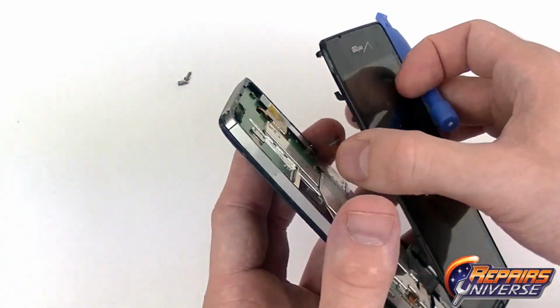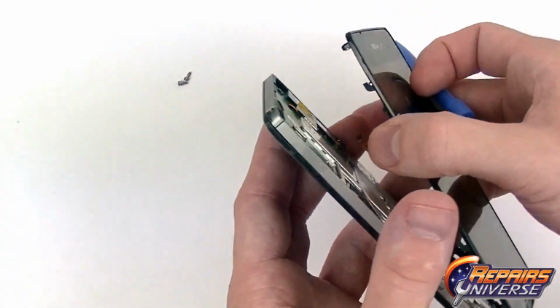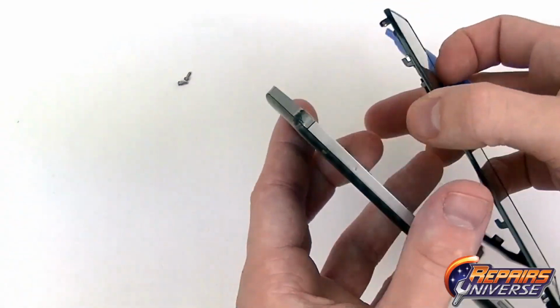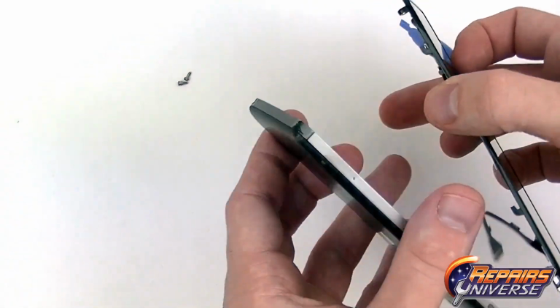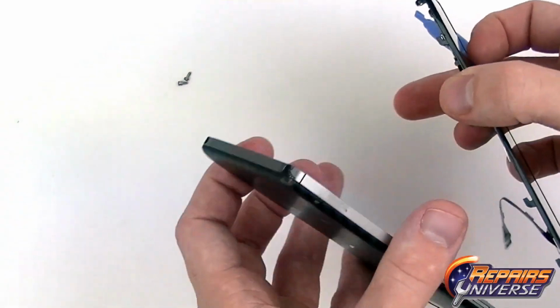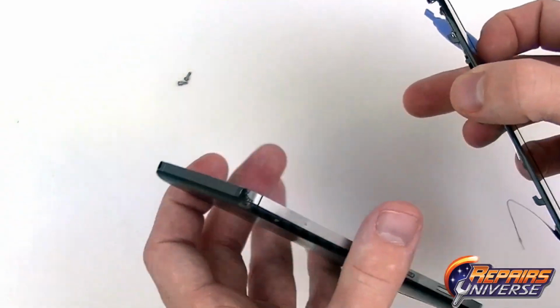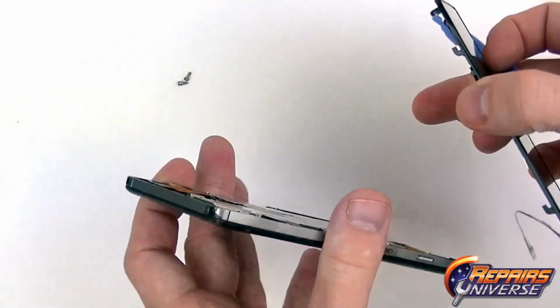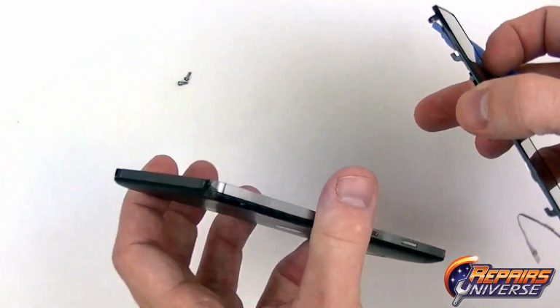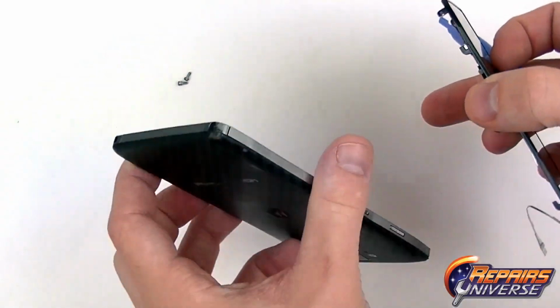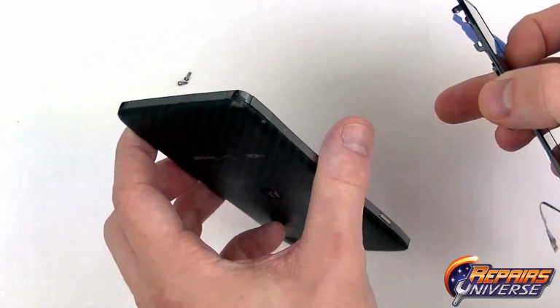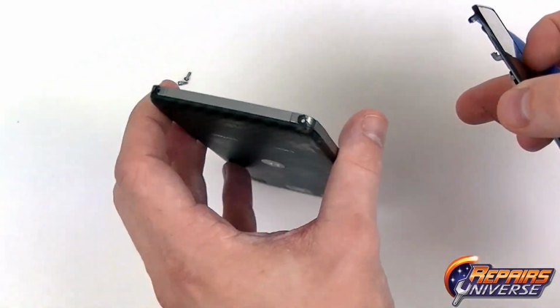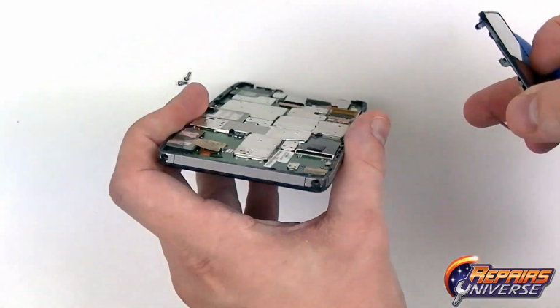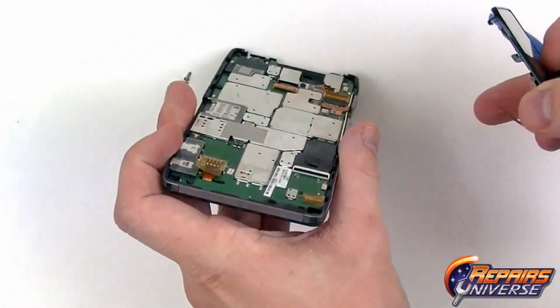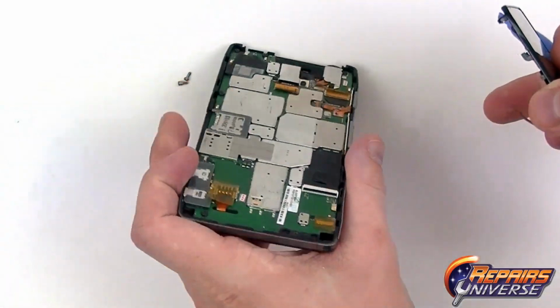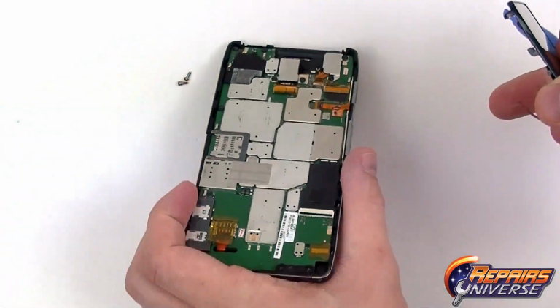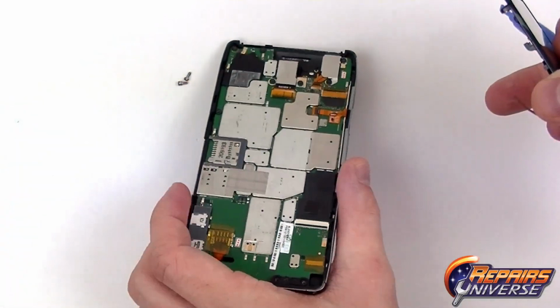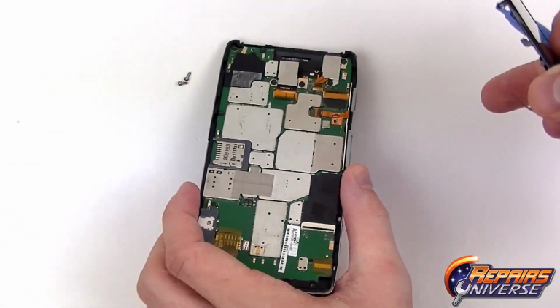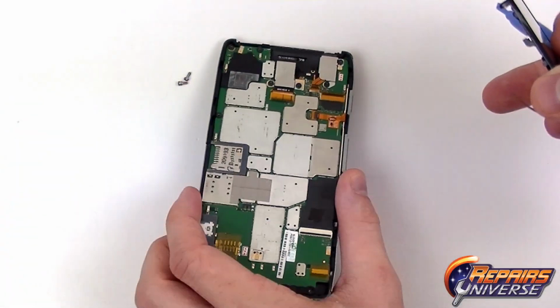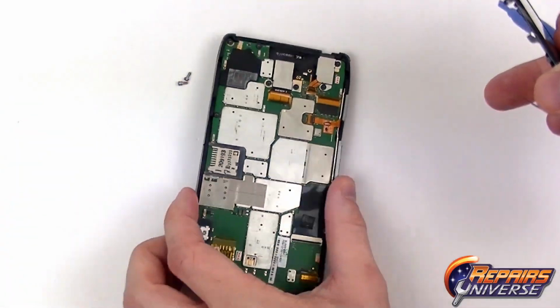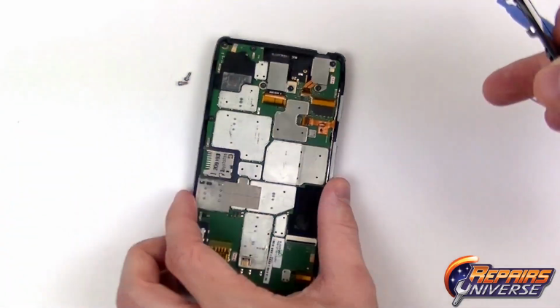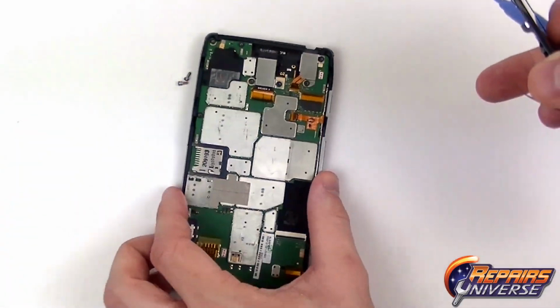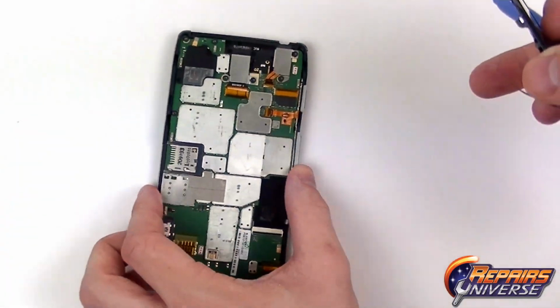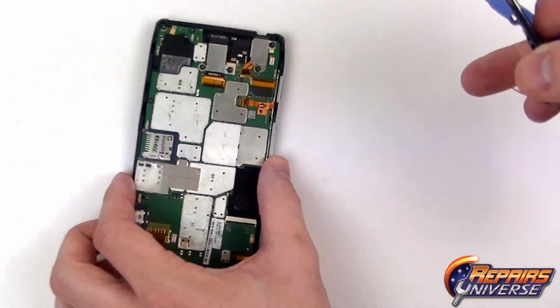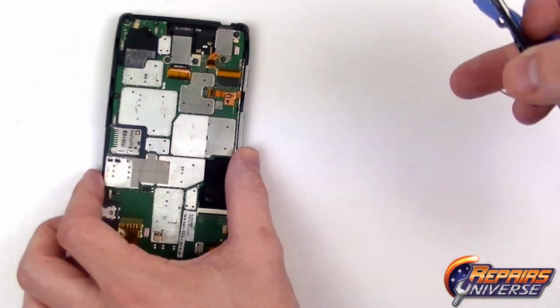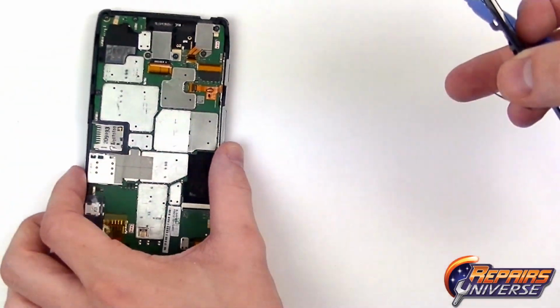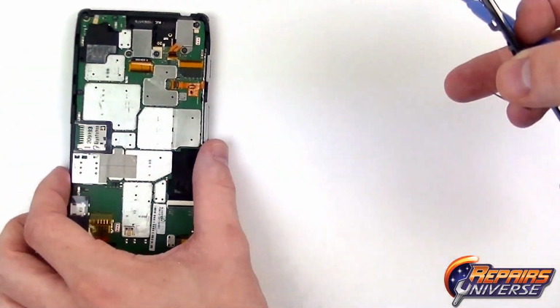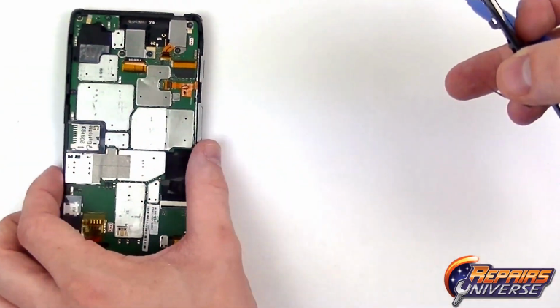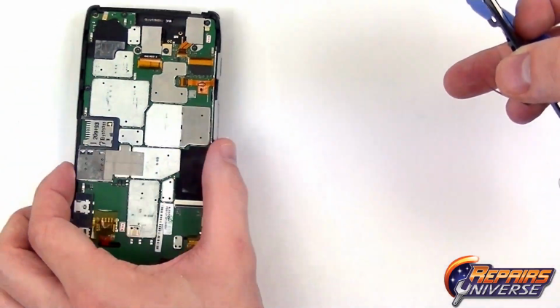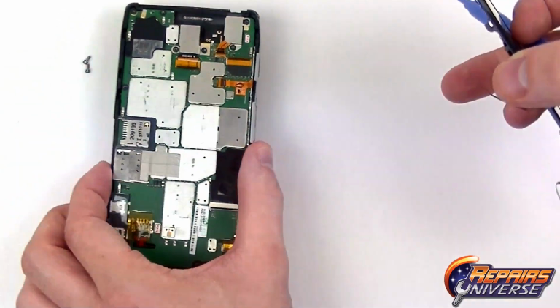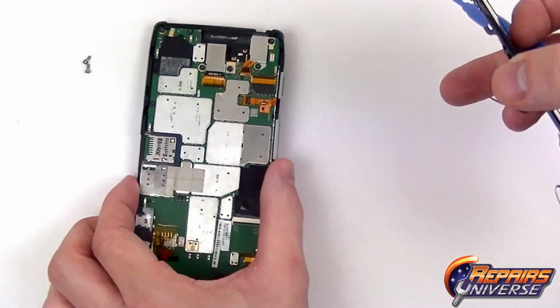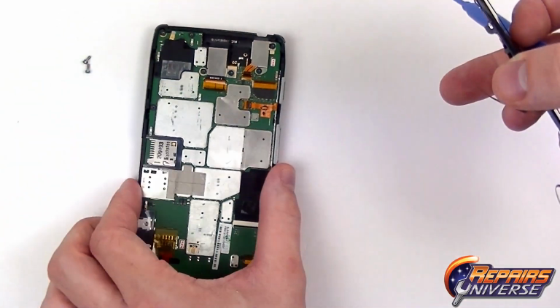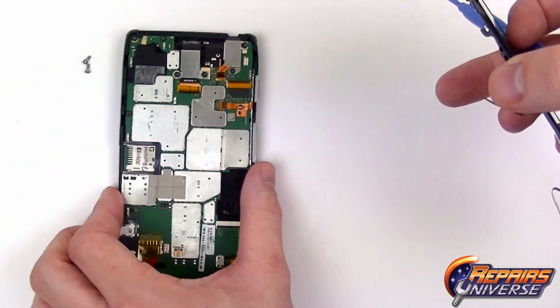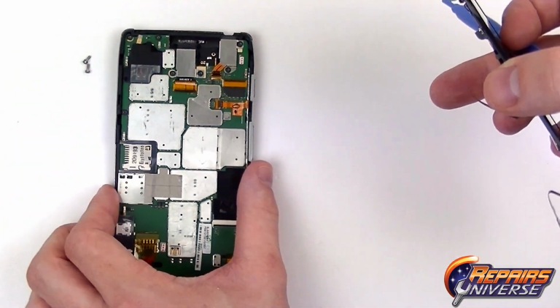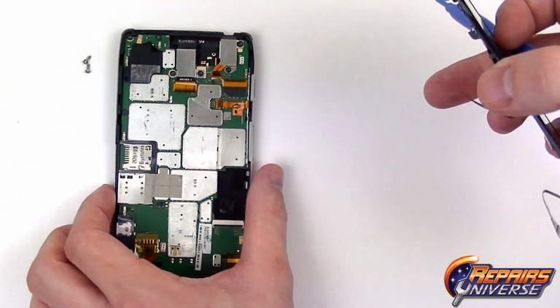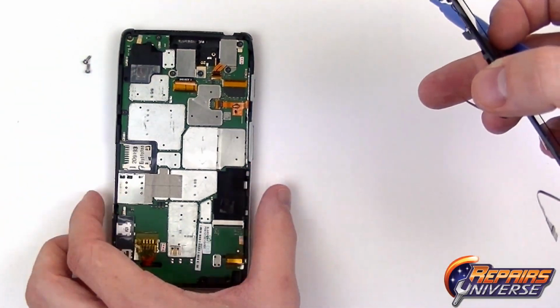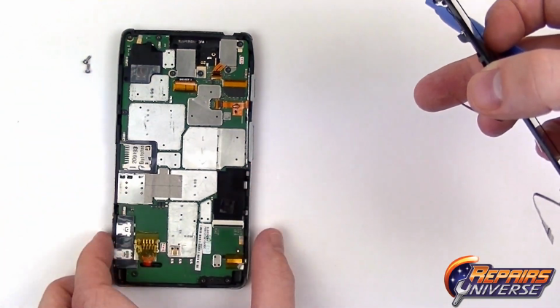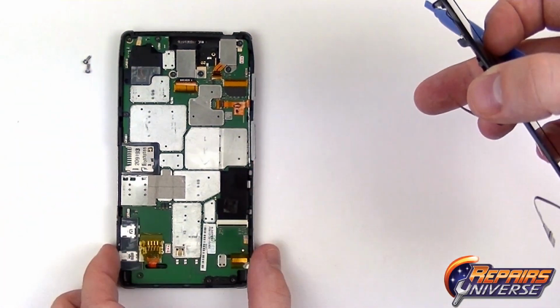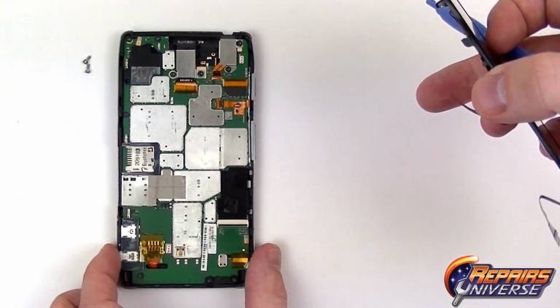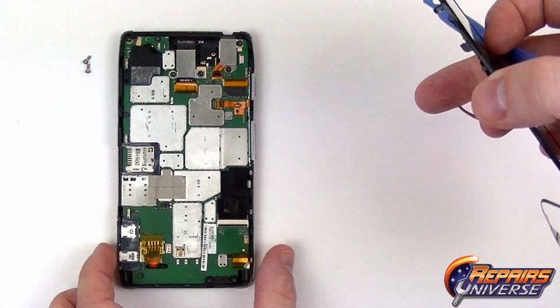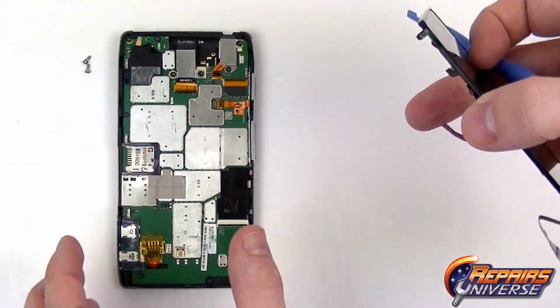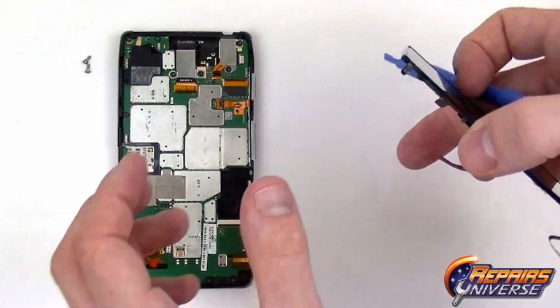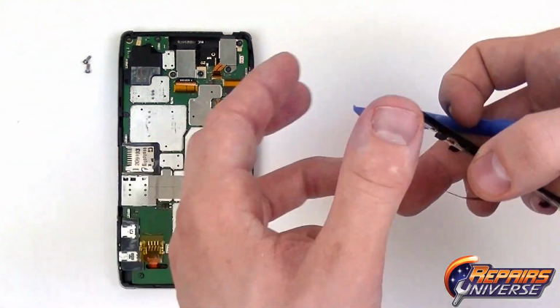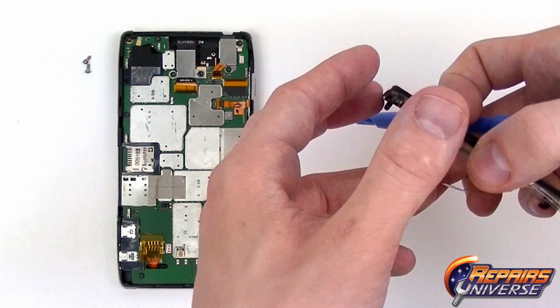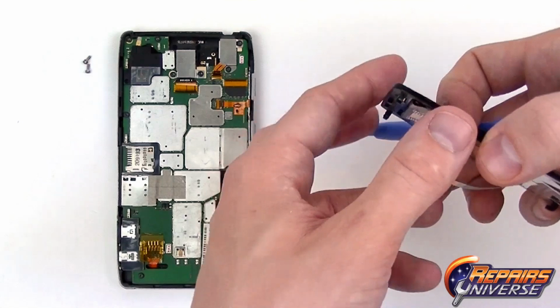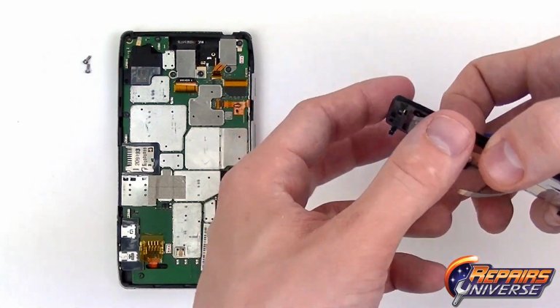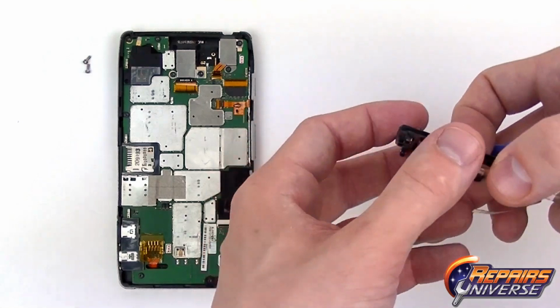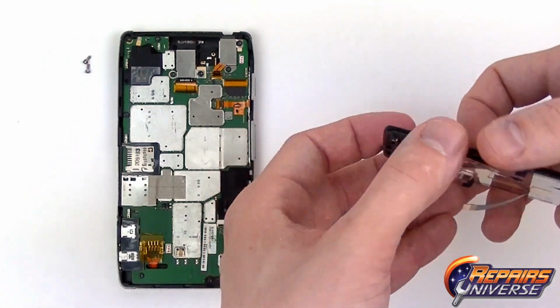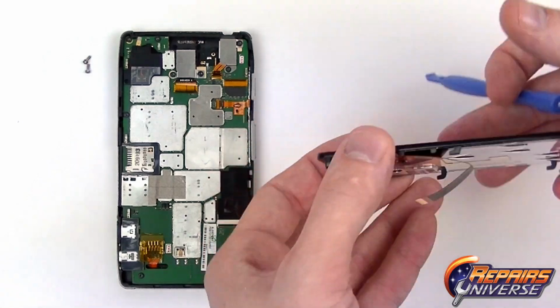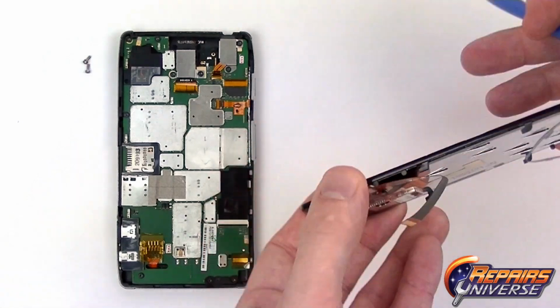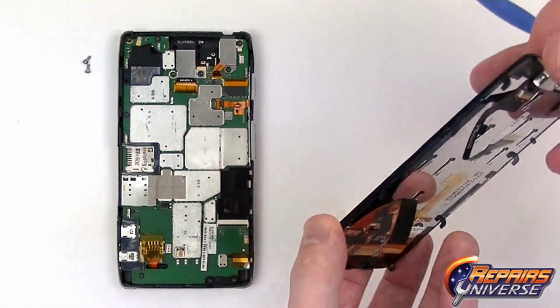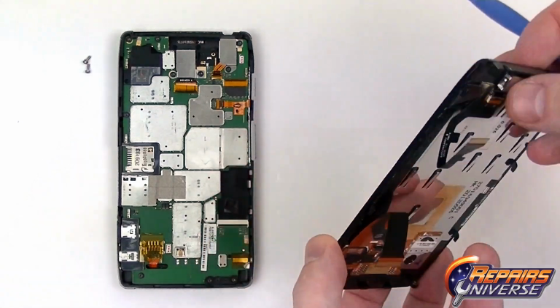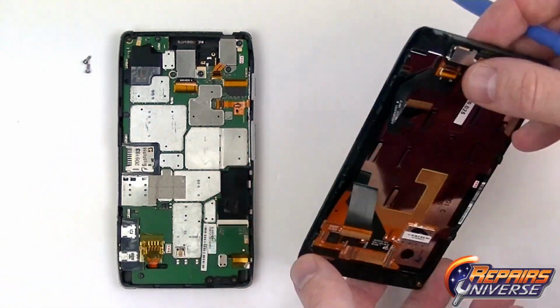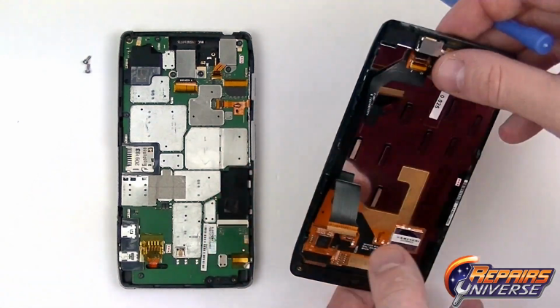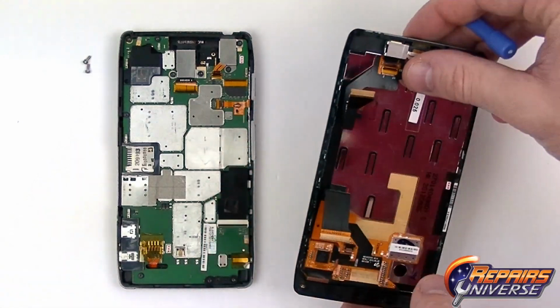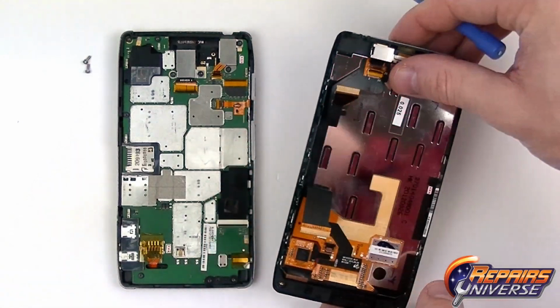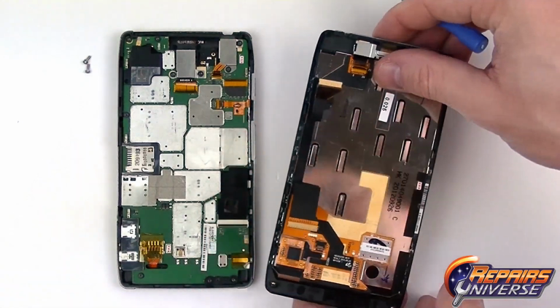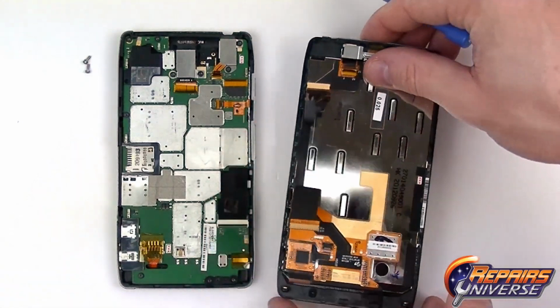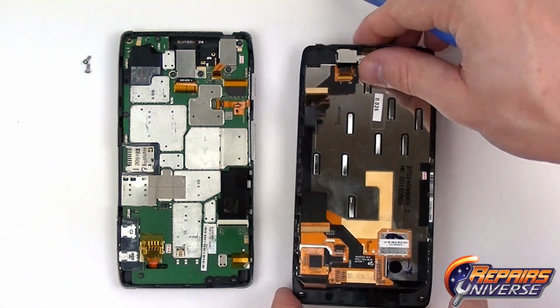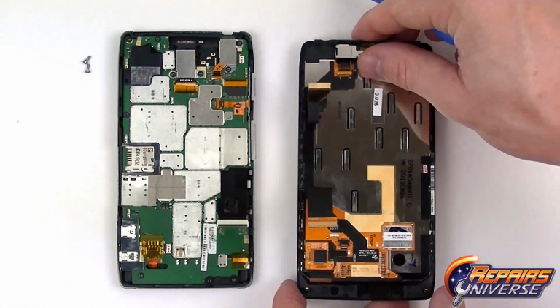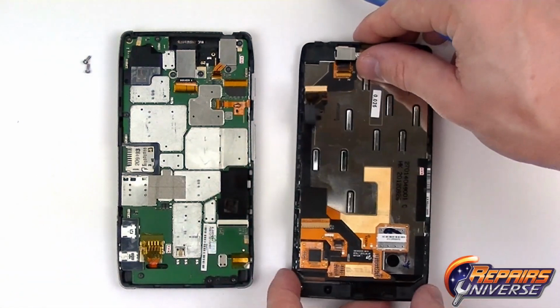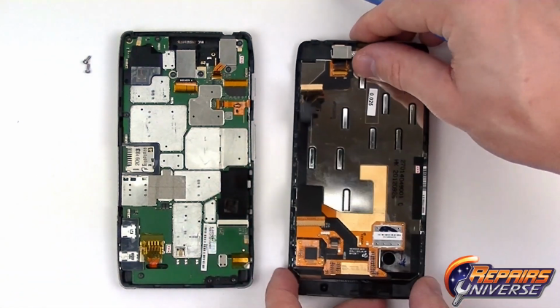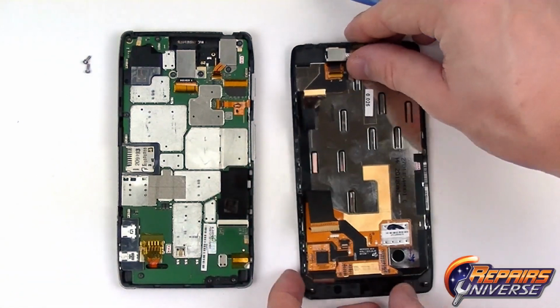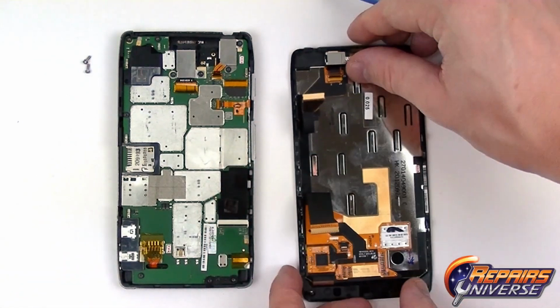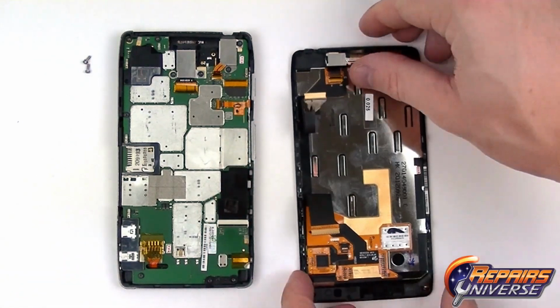Once both connections are released we are then able to safely separate the motherboard assembly on the left and the screen assembly on the right.